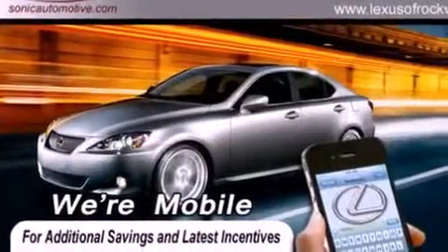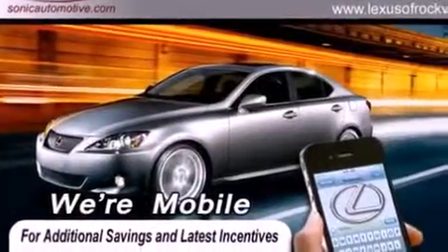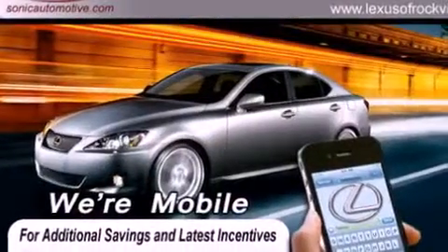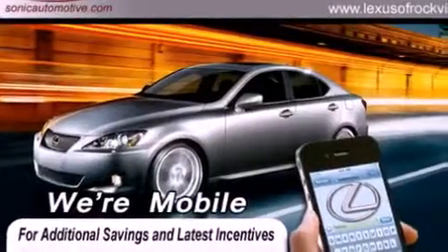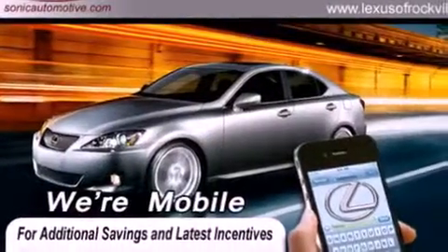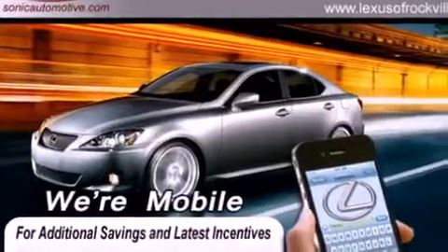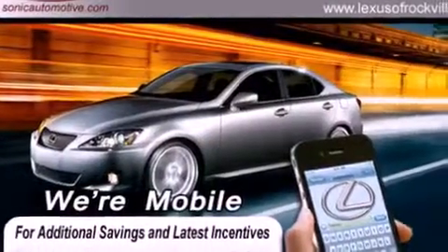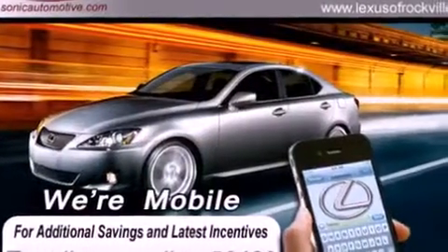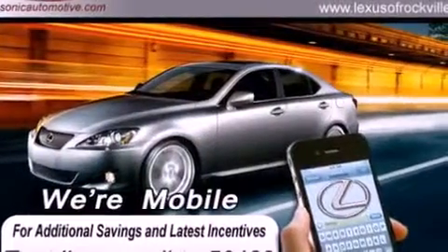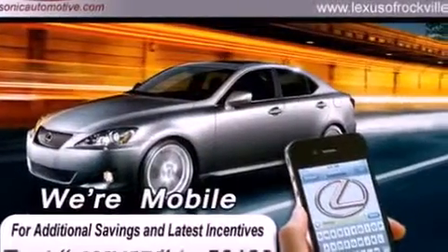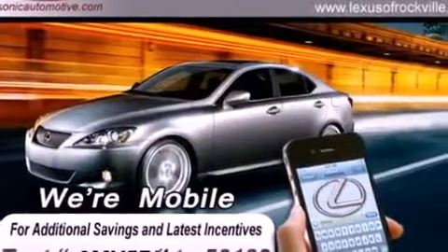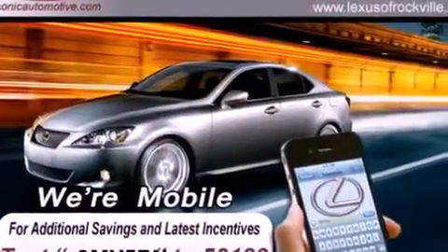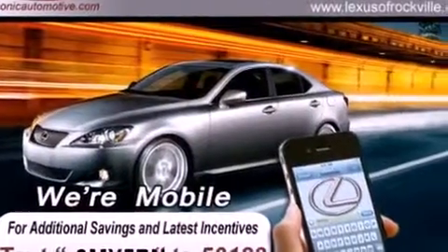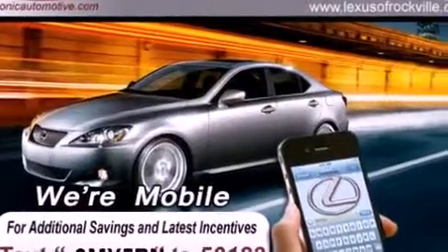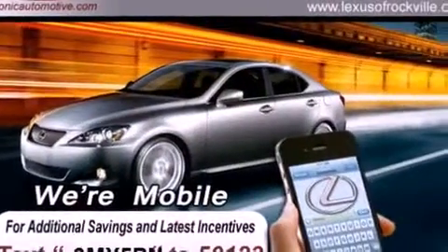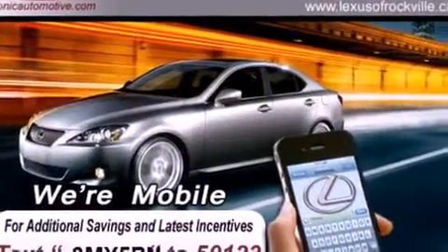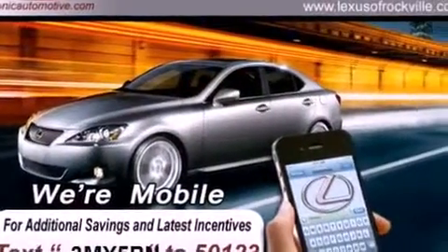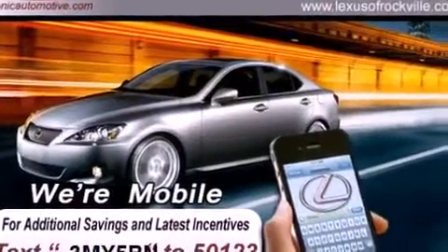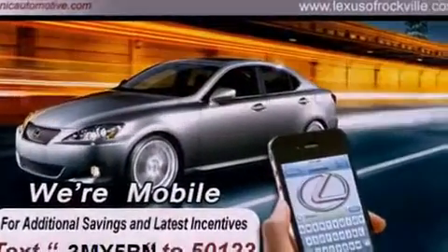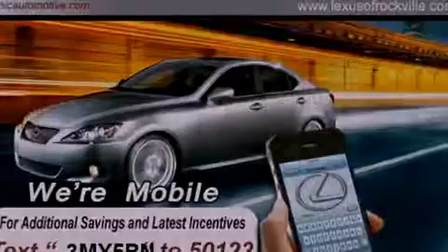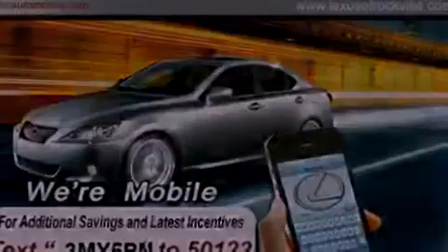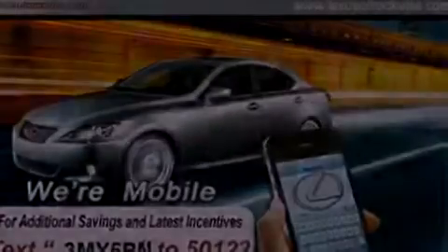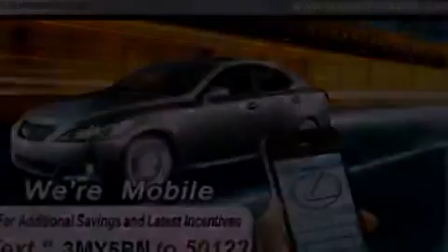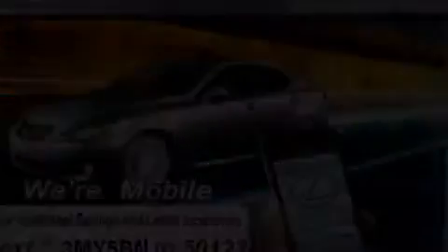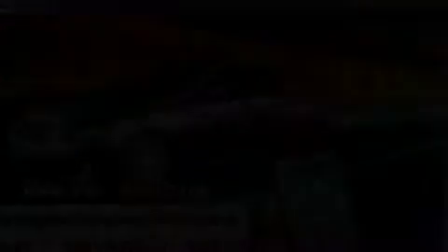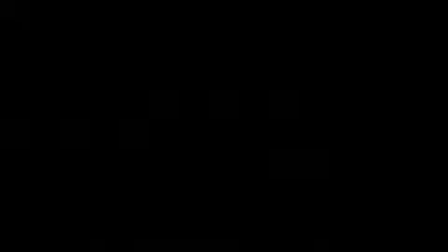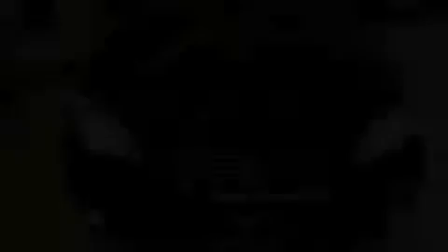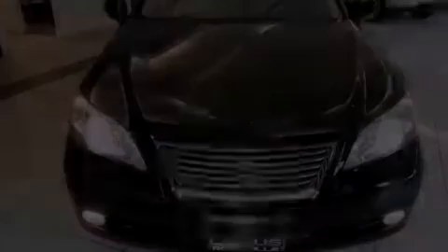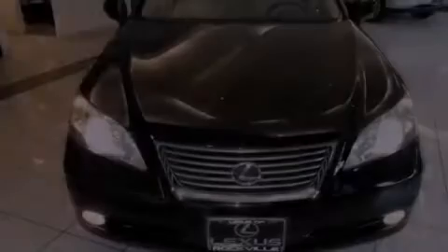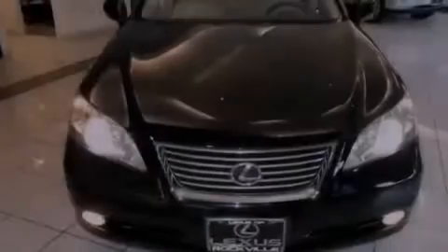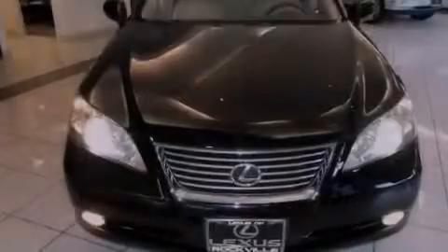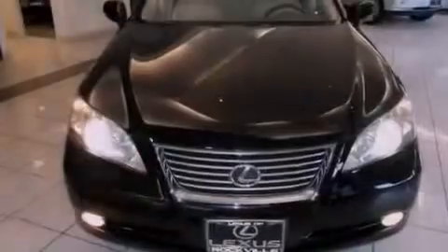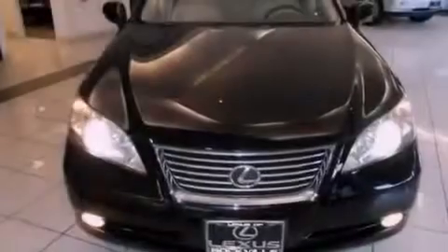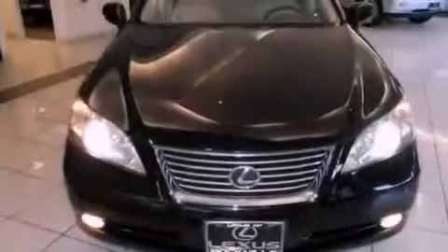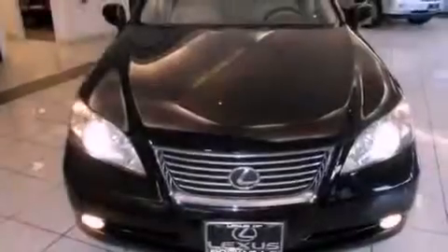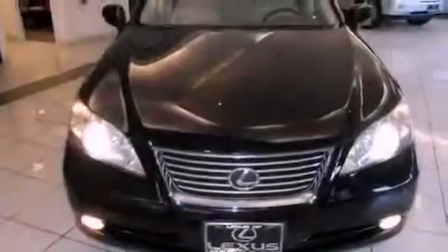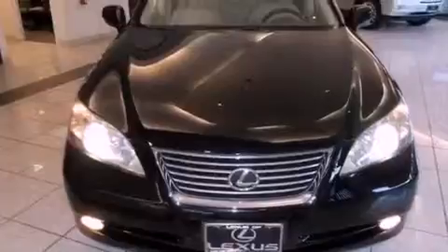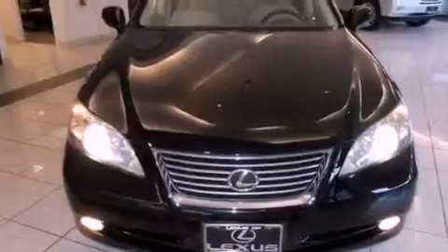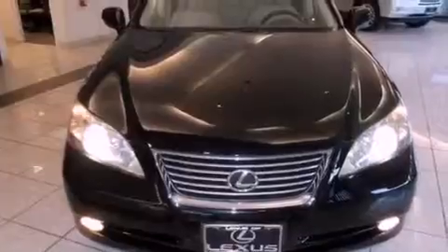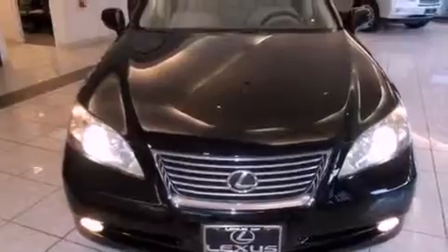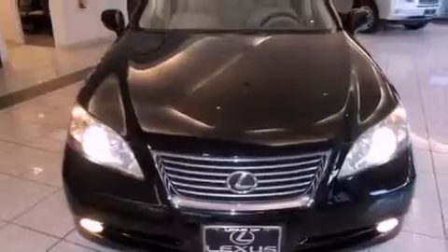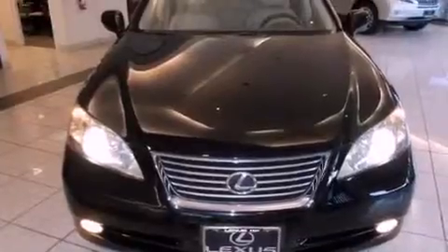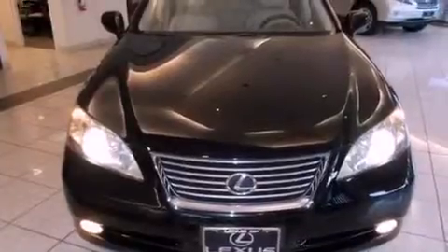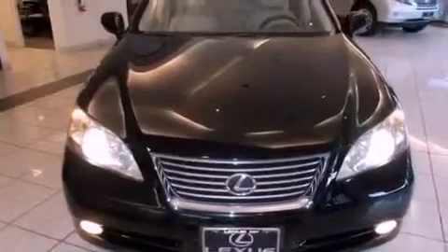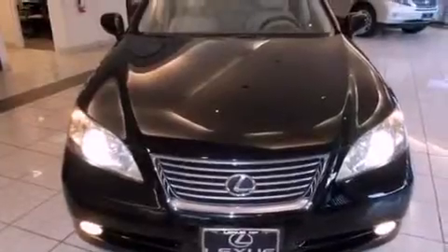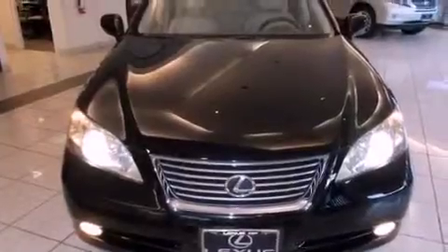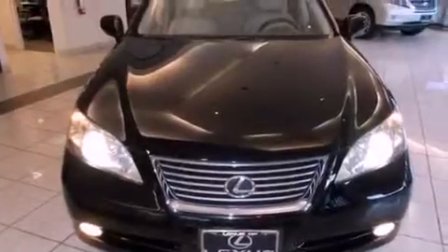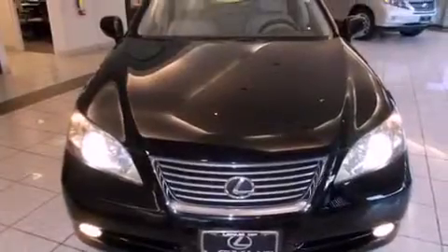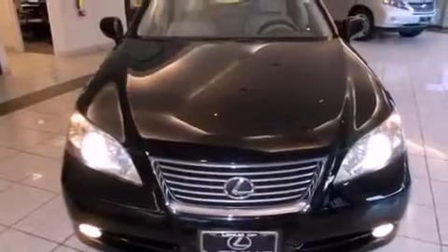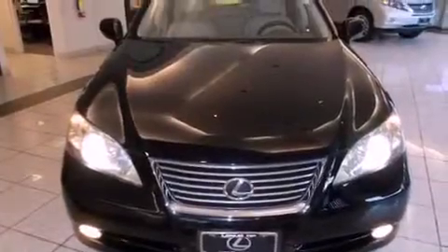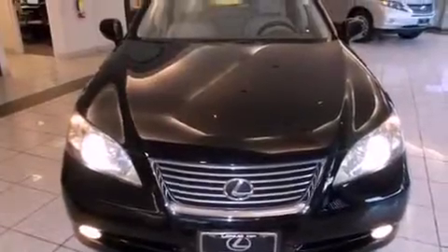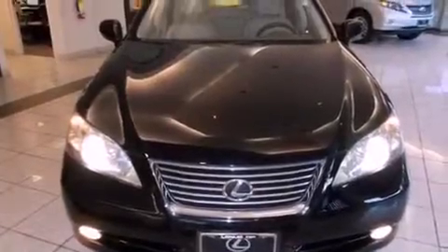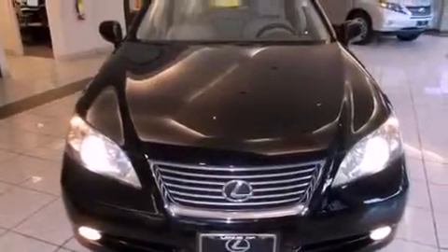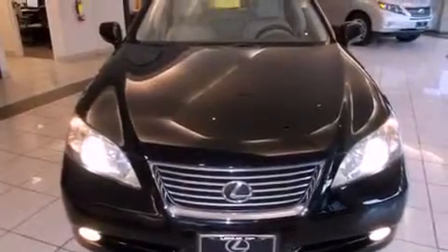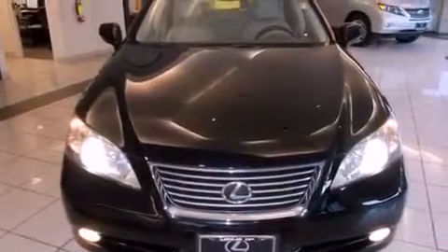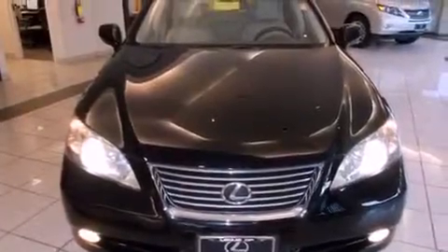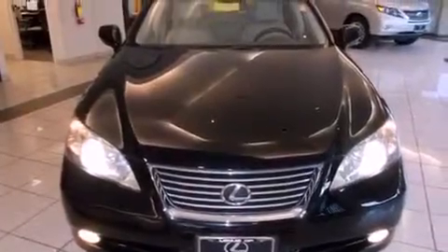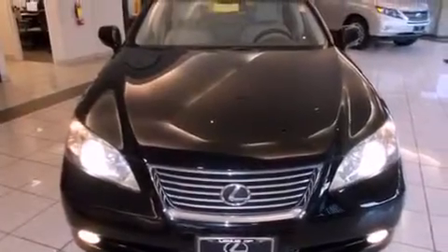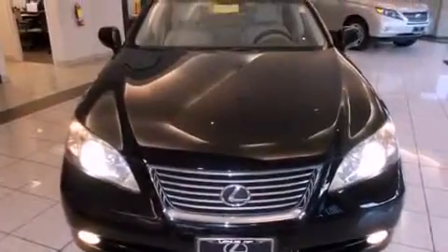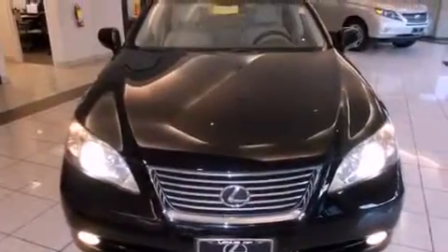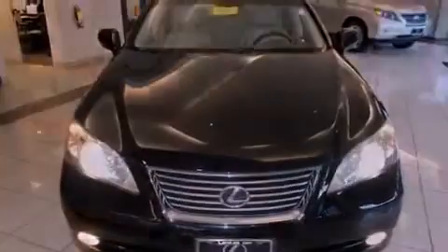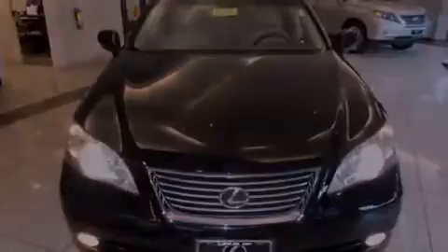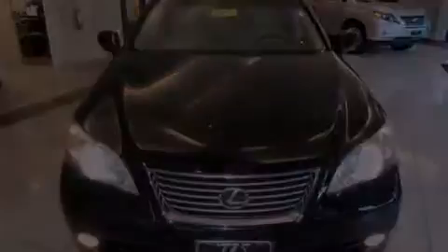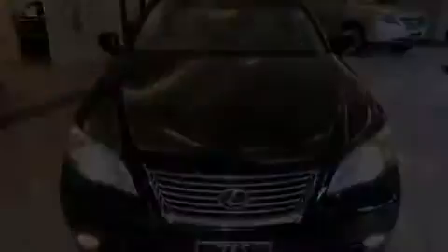Features include a power sunroof, a navigation system, a rear-view camera, alloy wheels, and a leather-wrapped steering wheel.